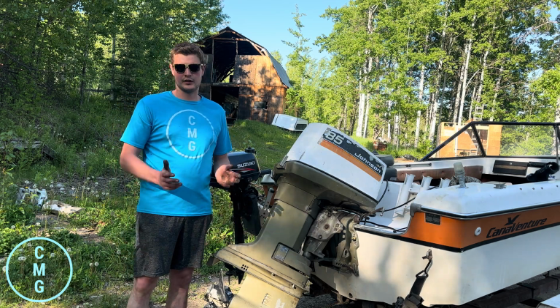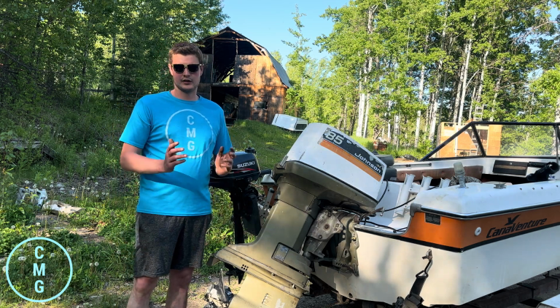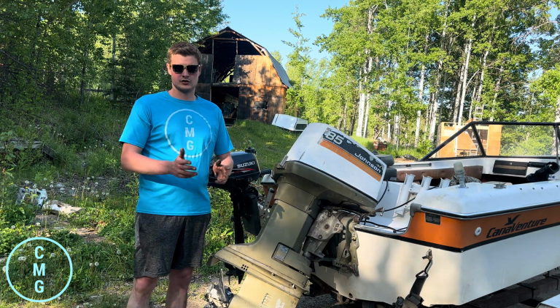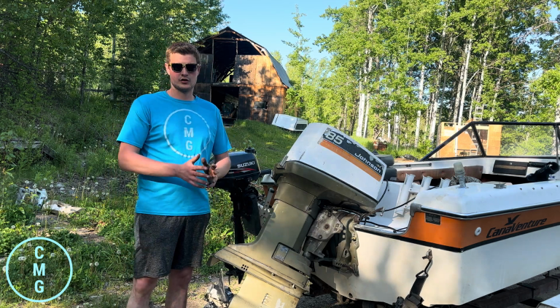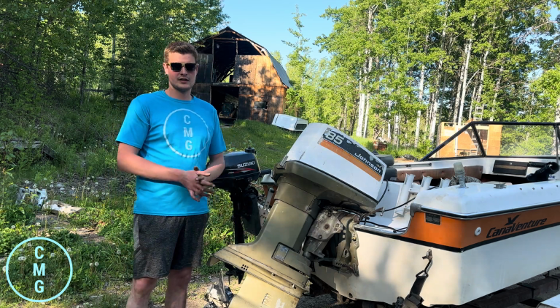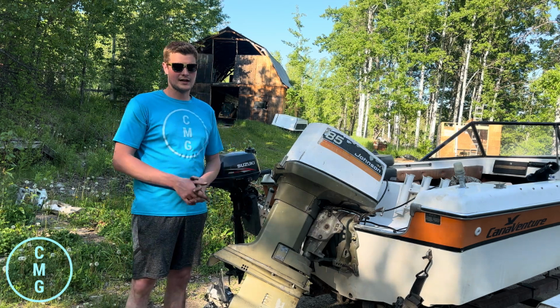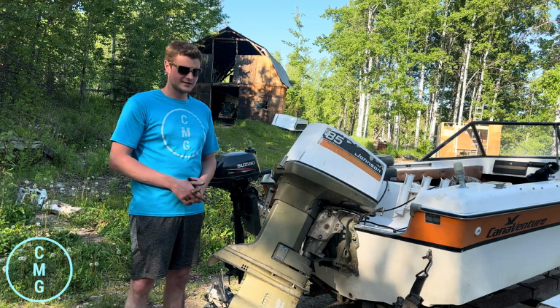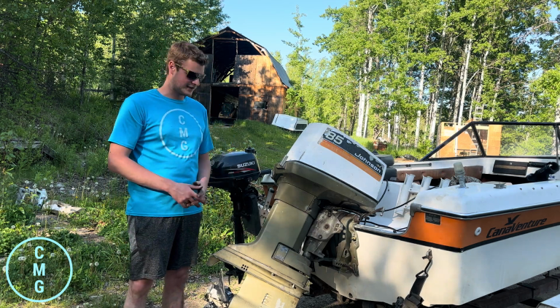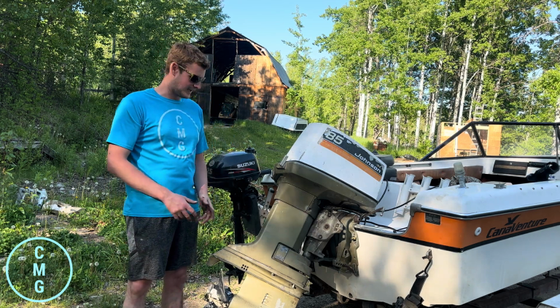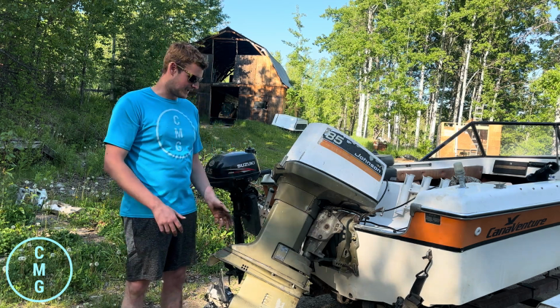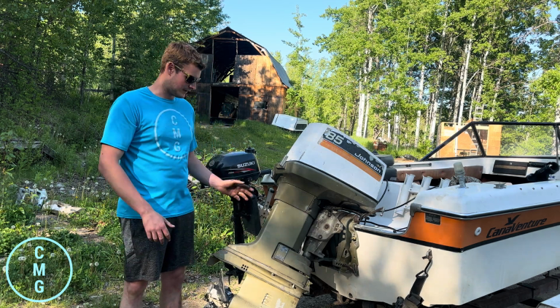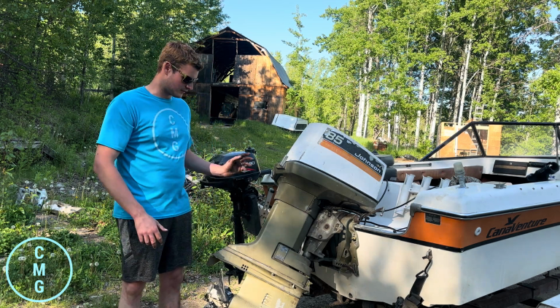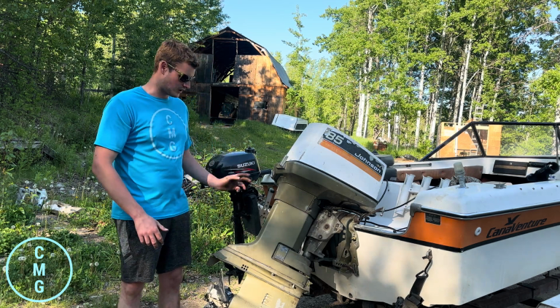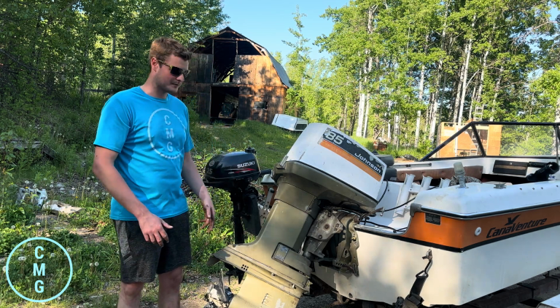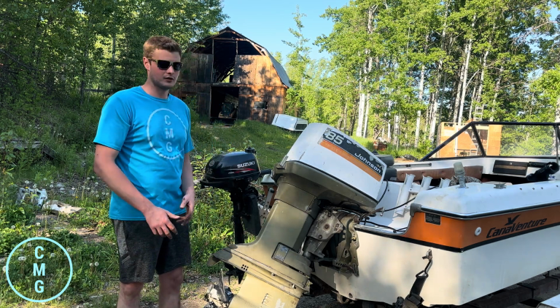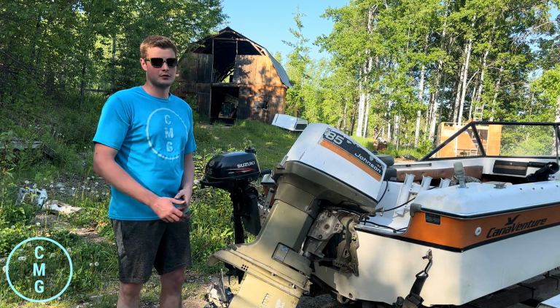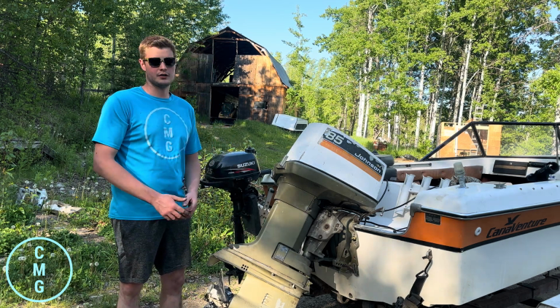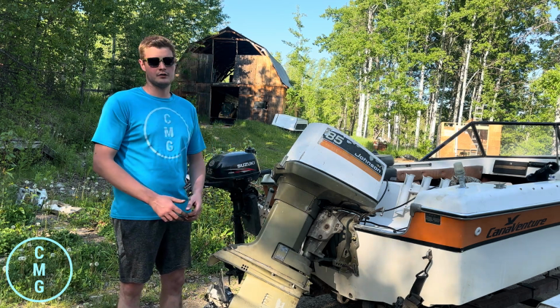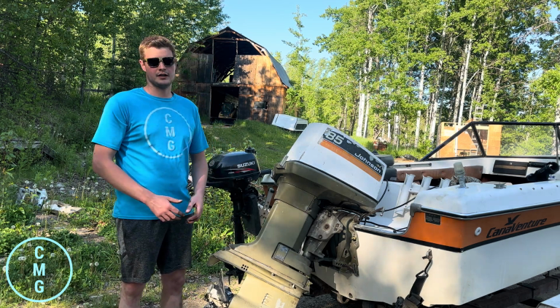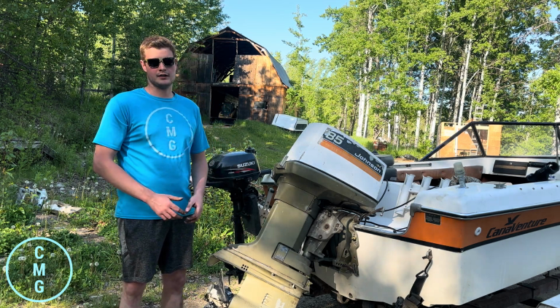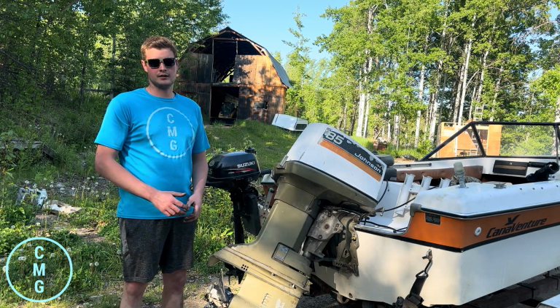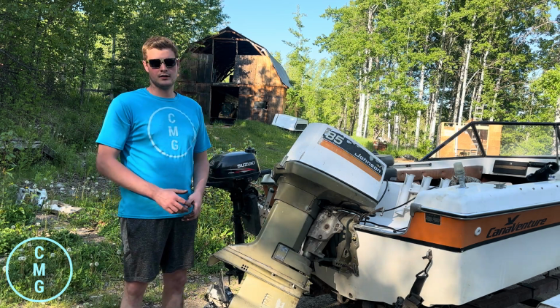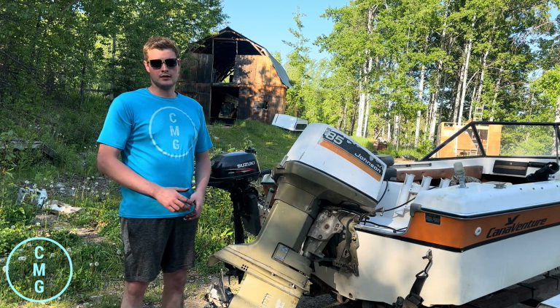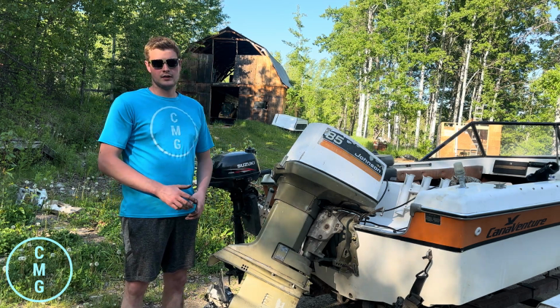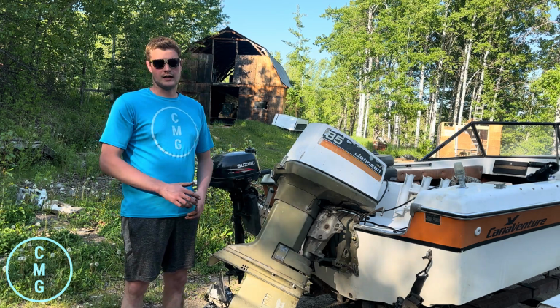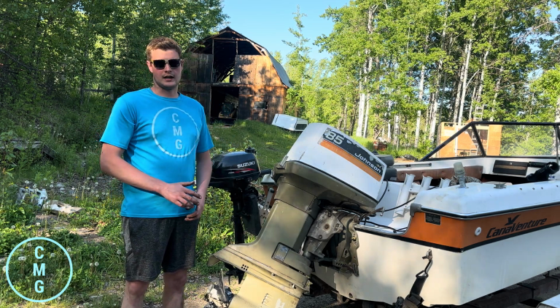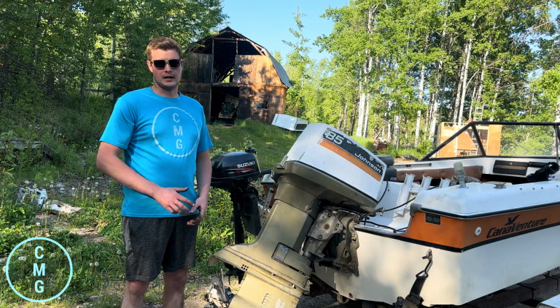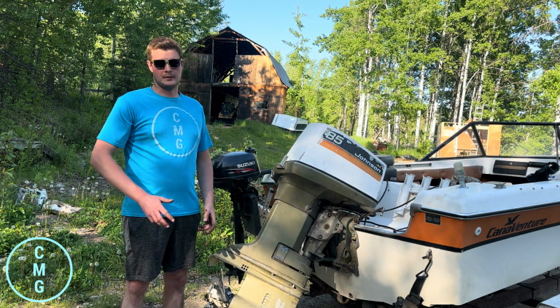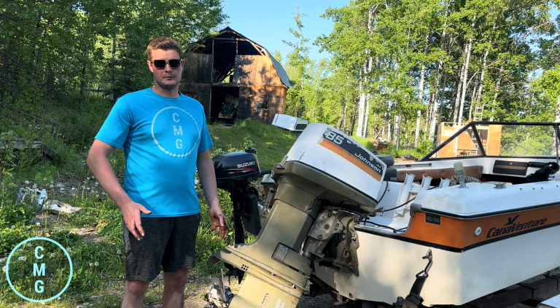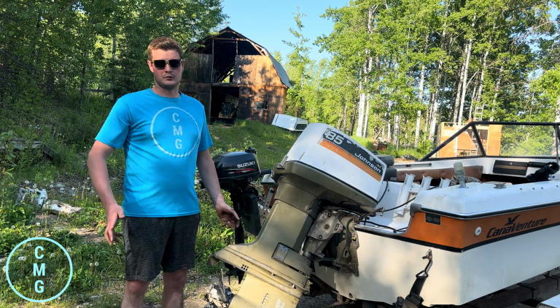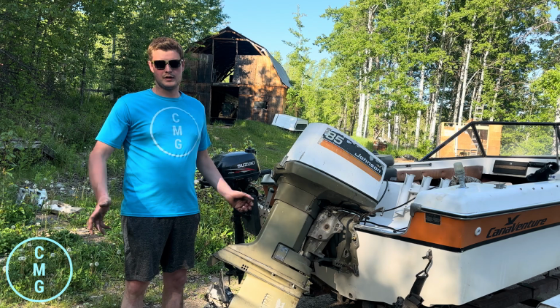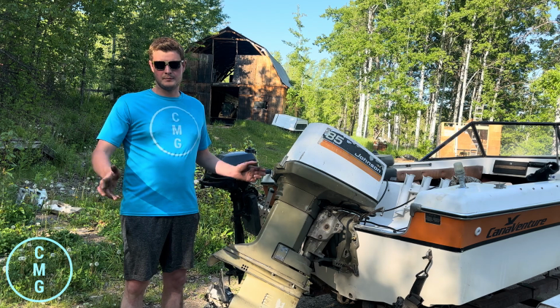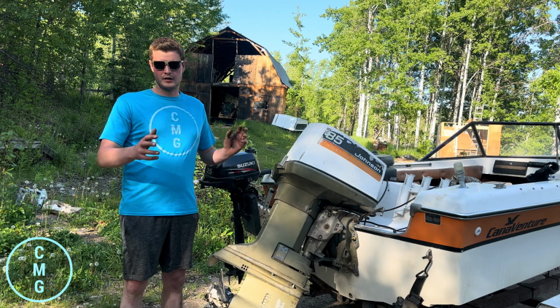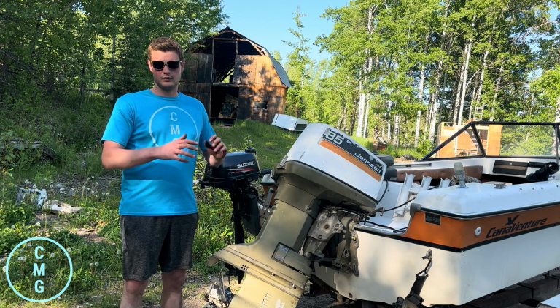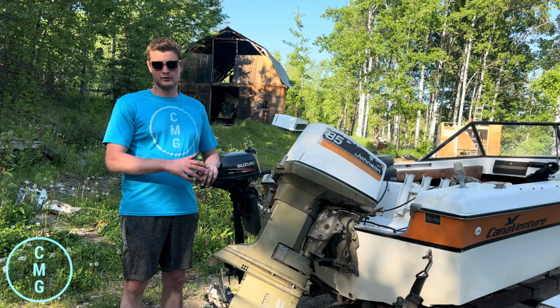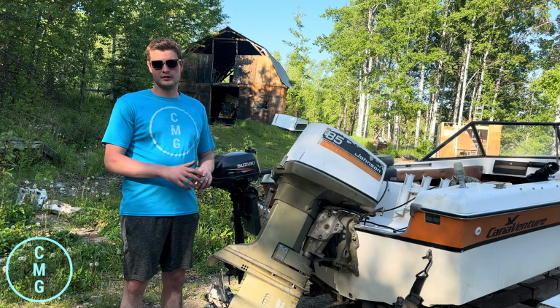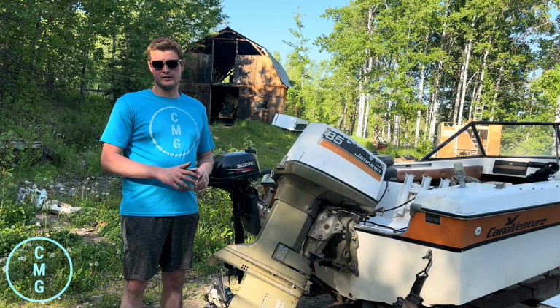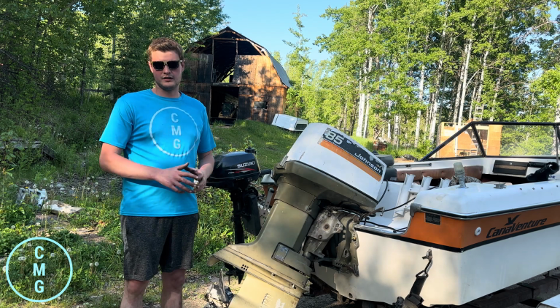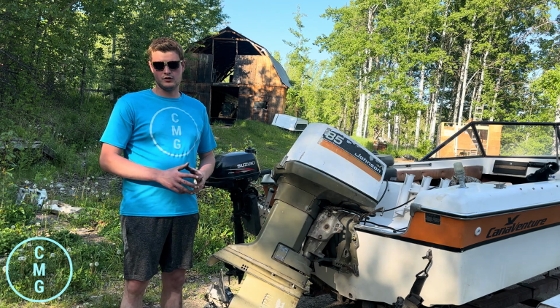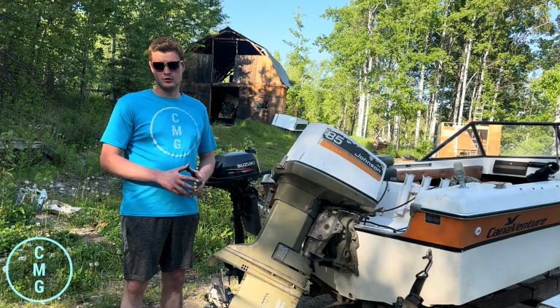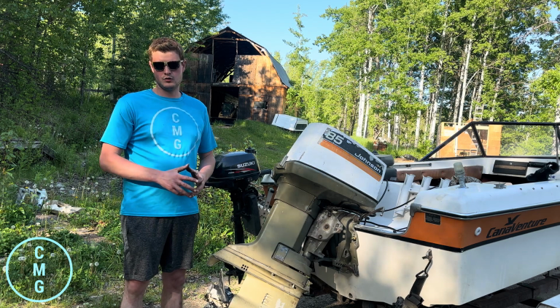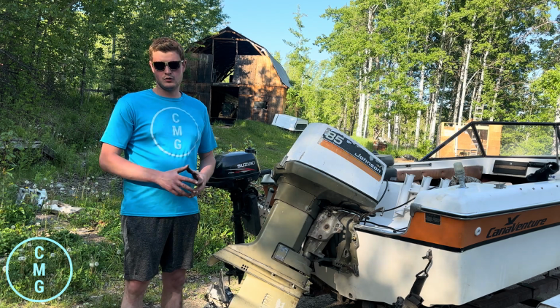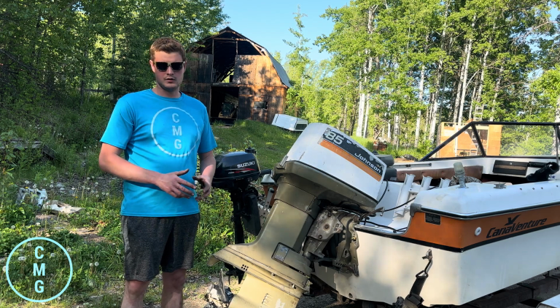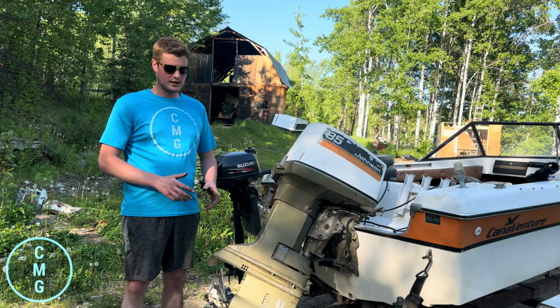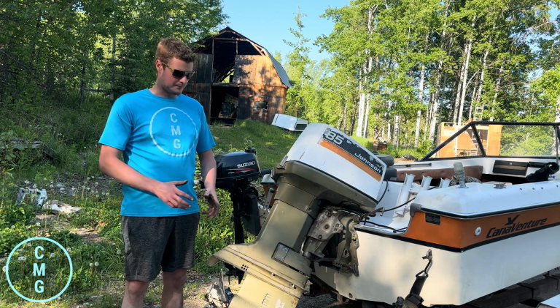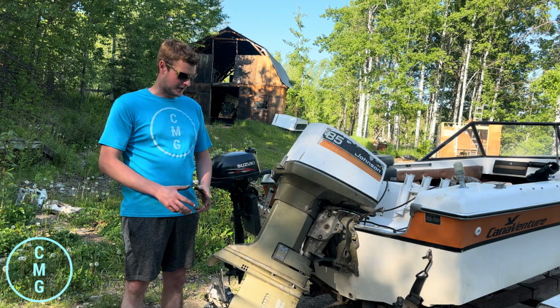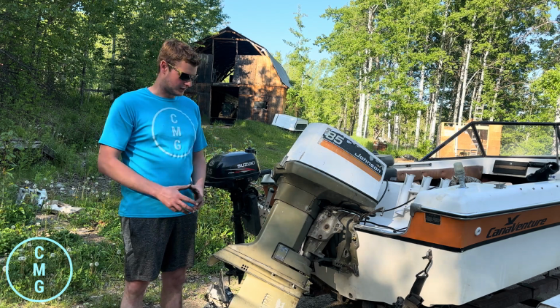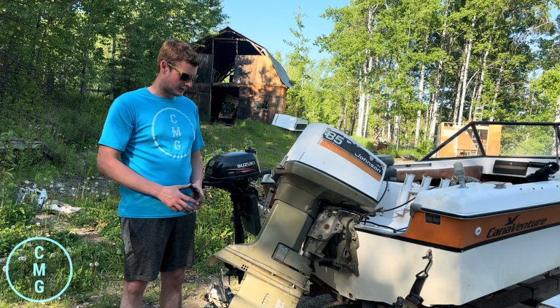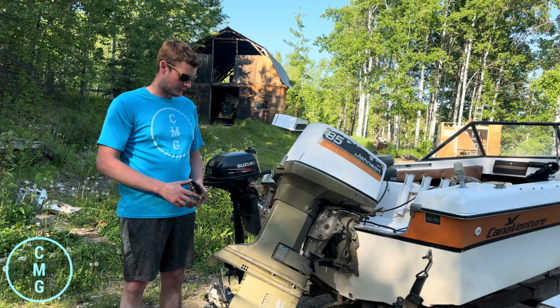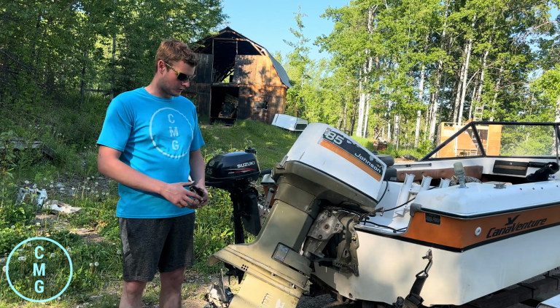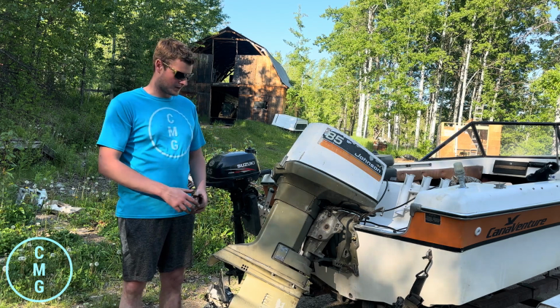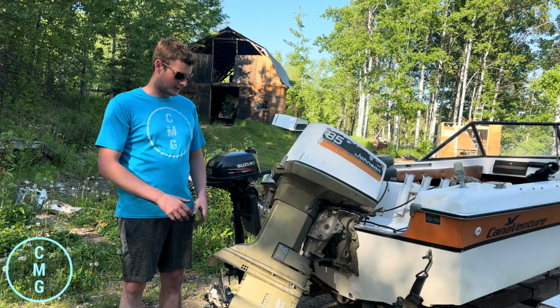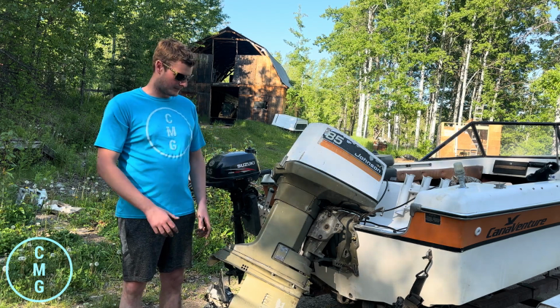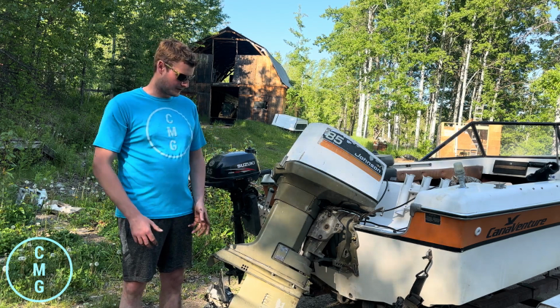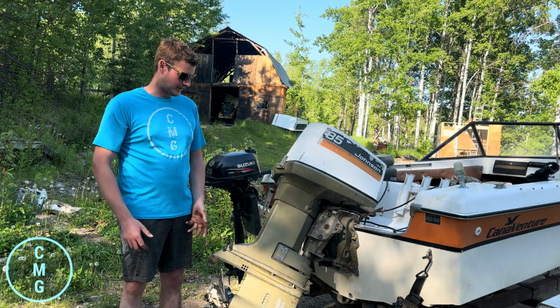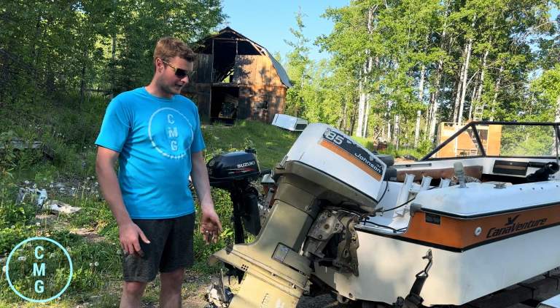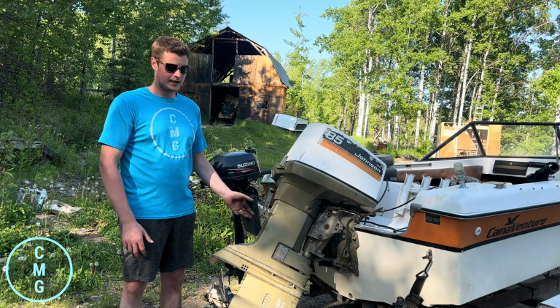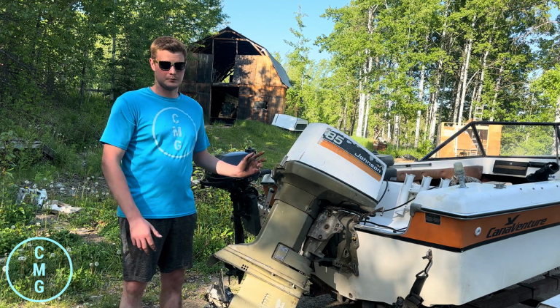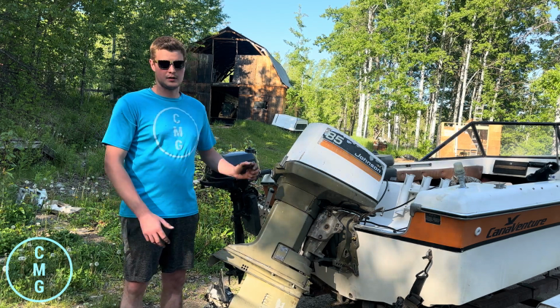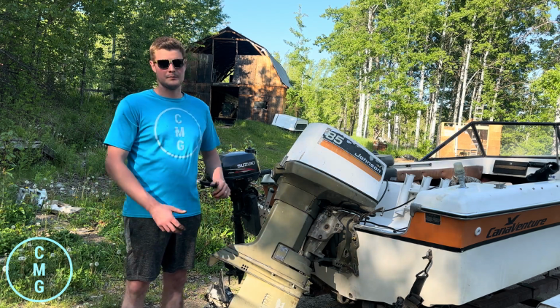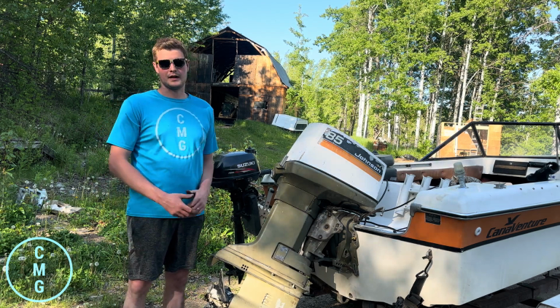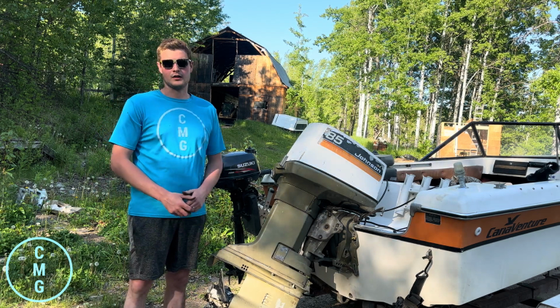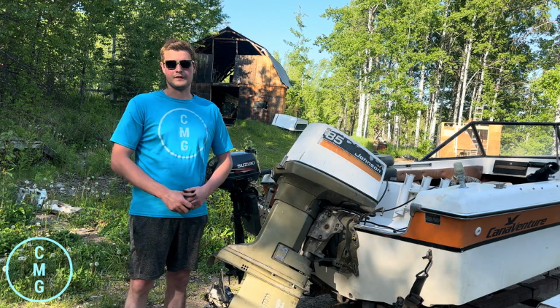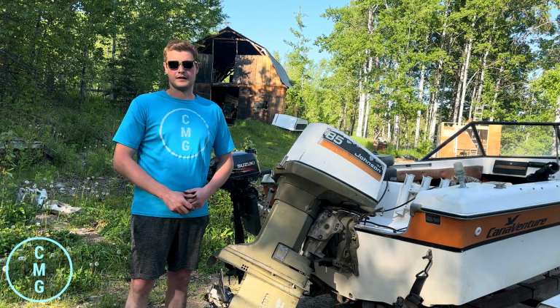So I'm going to show you guys today how to drop the lower unit, rebuild the new impeller and water pump, and put it back on there.